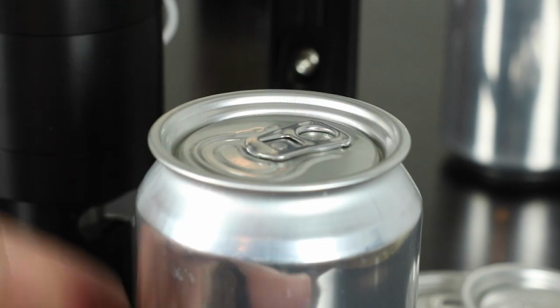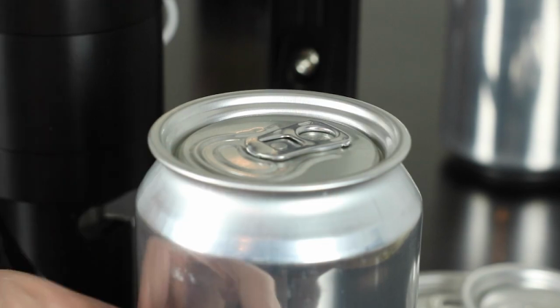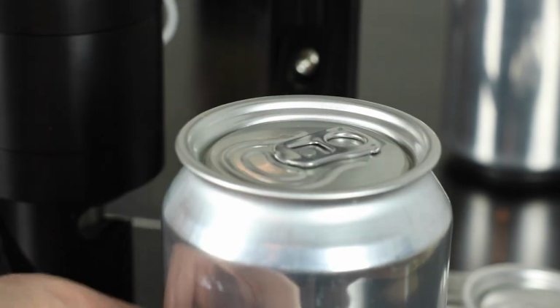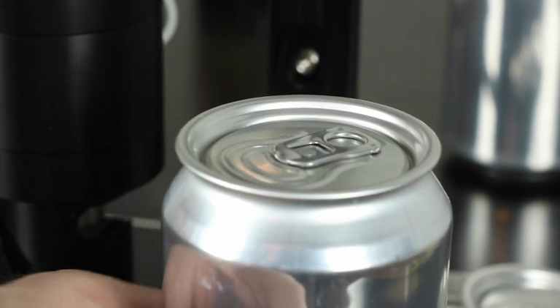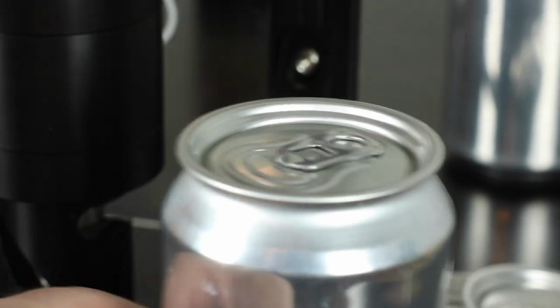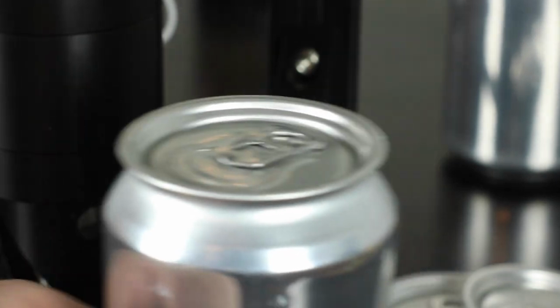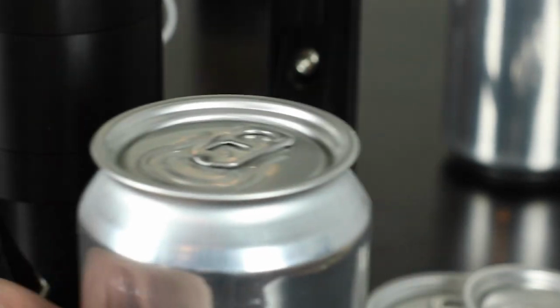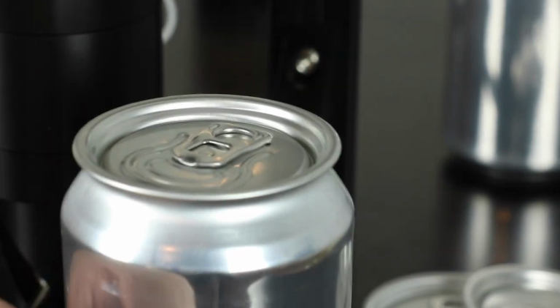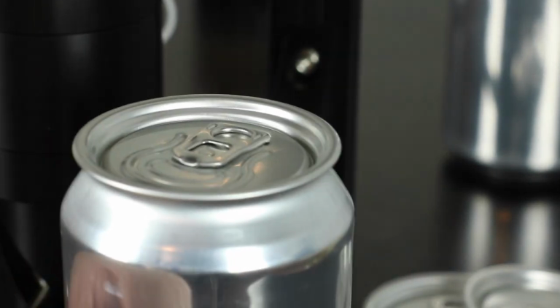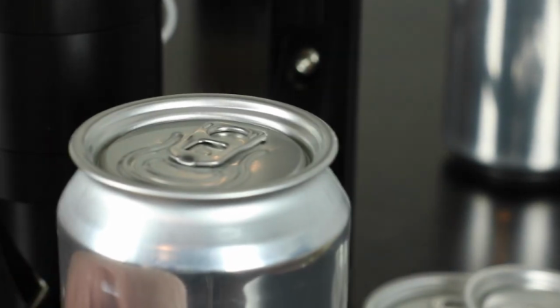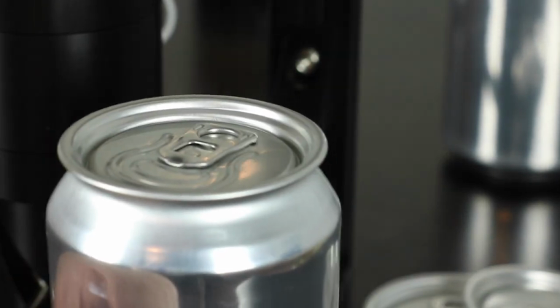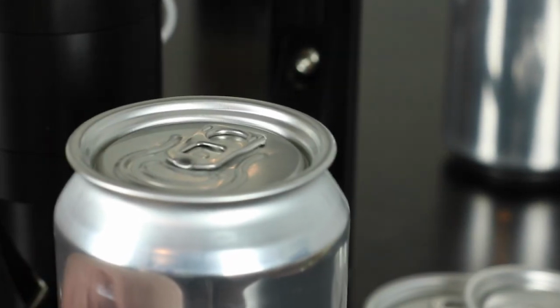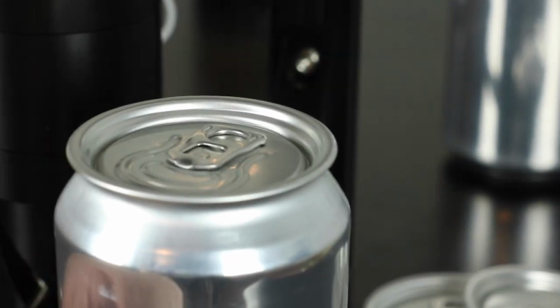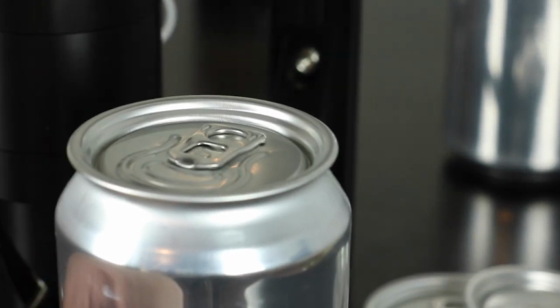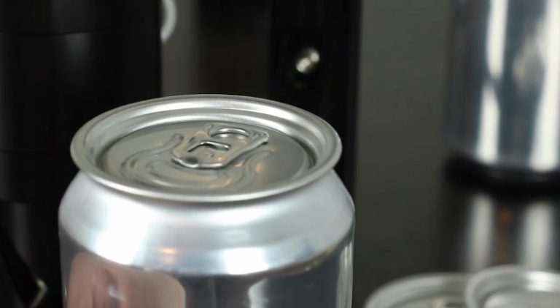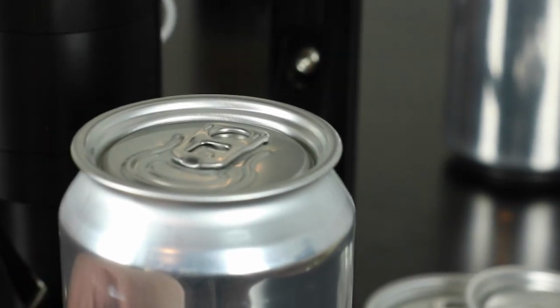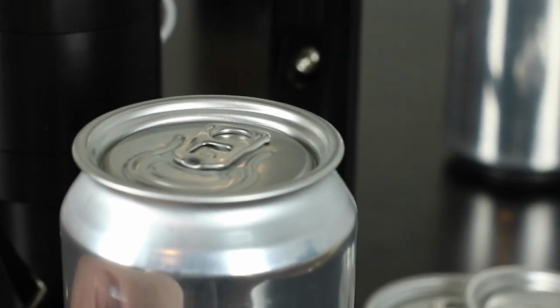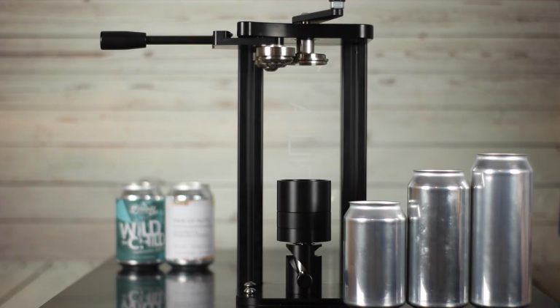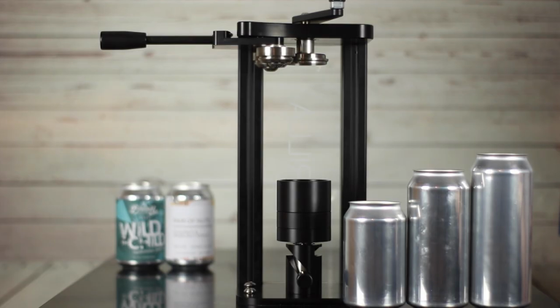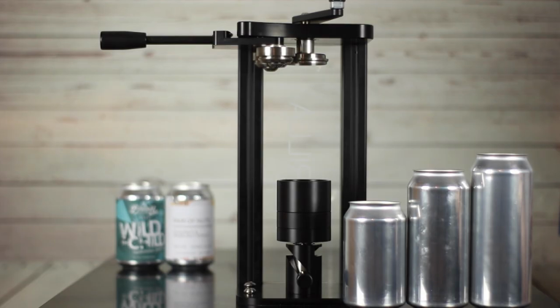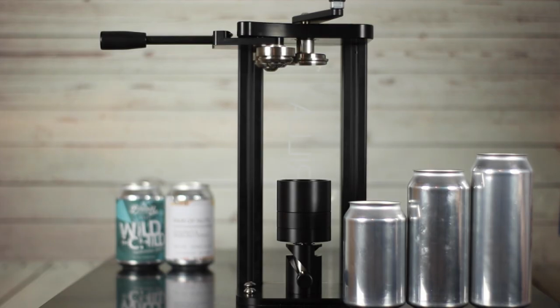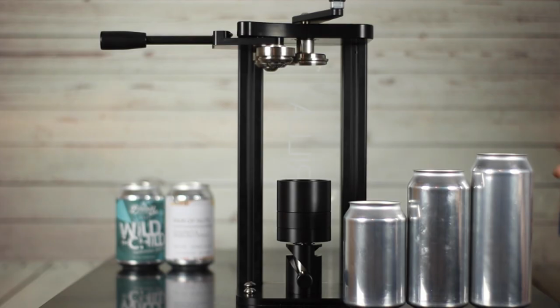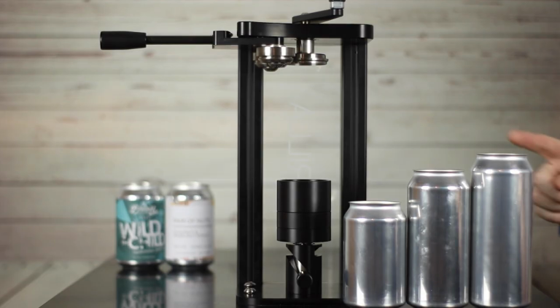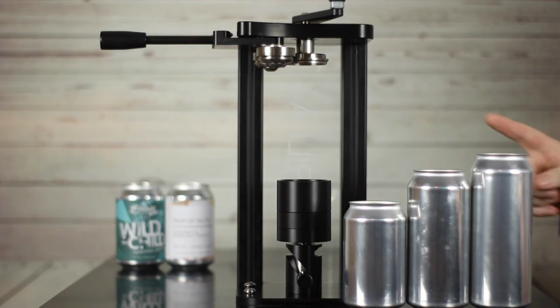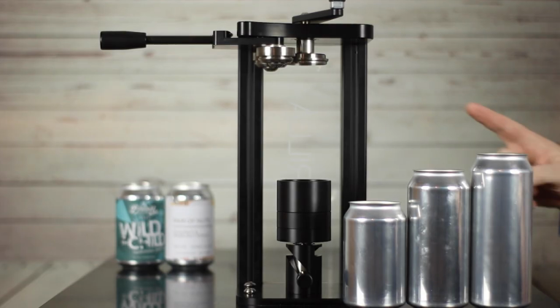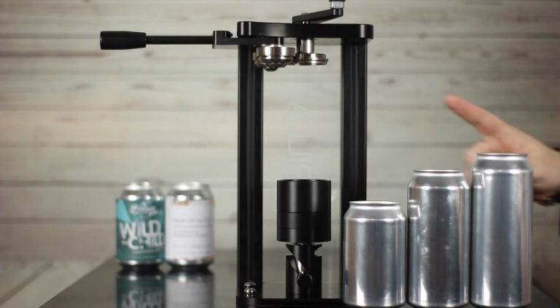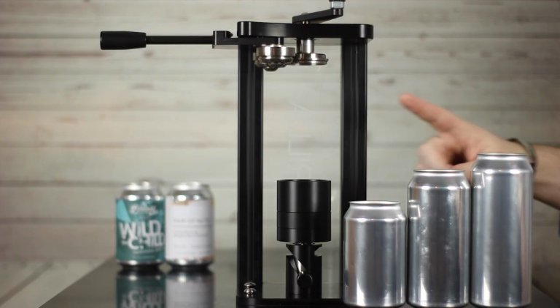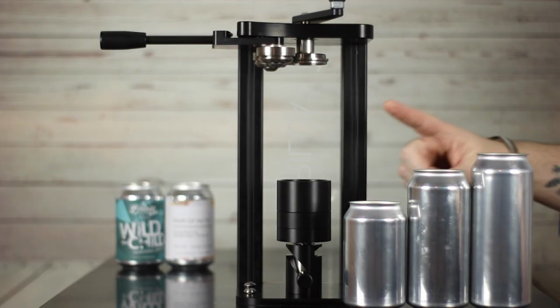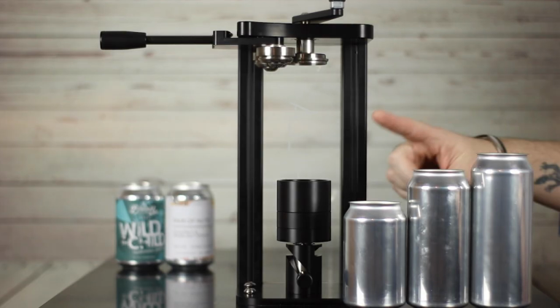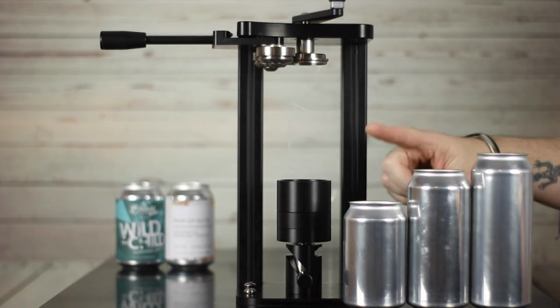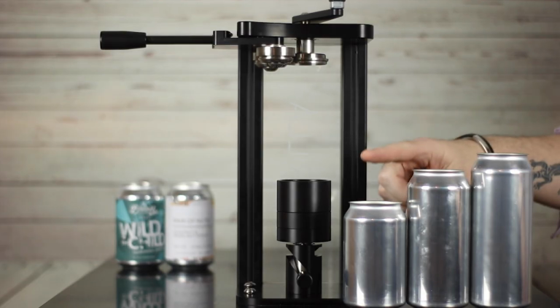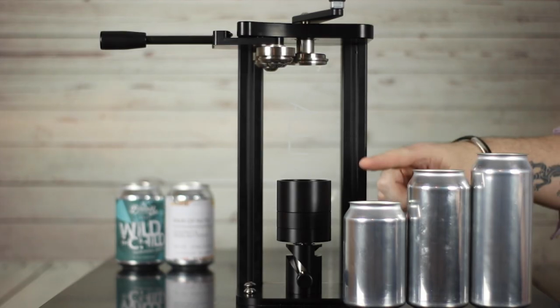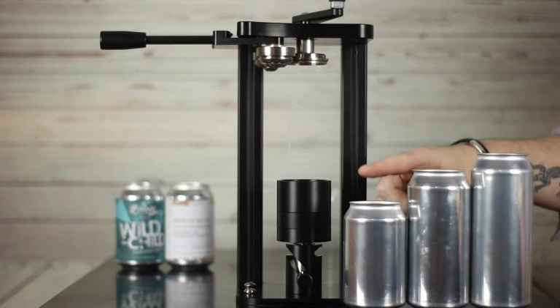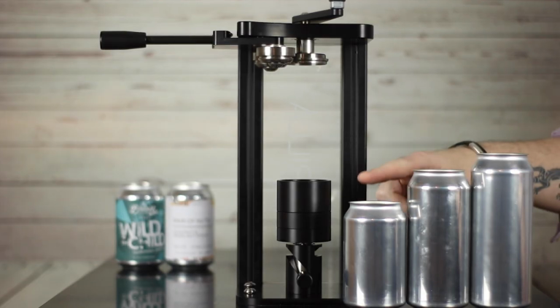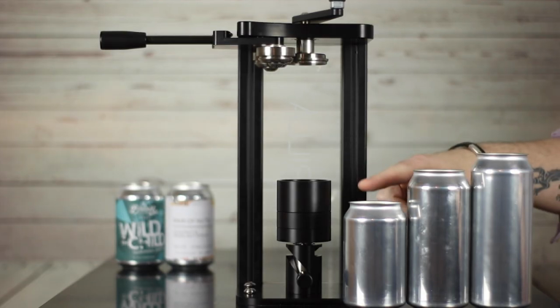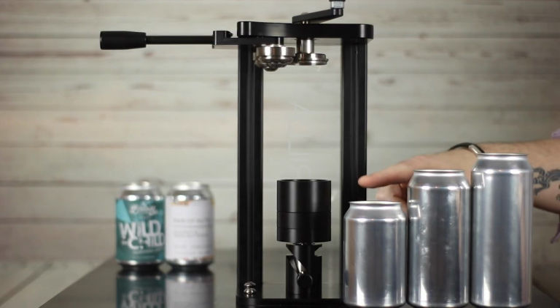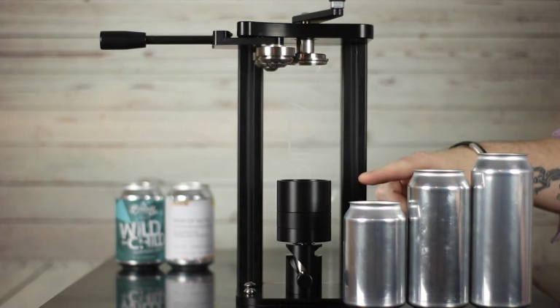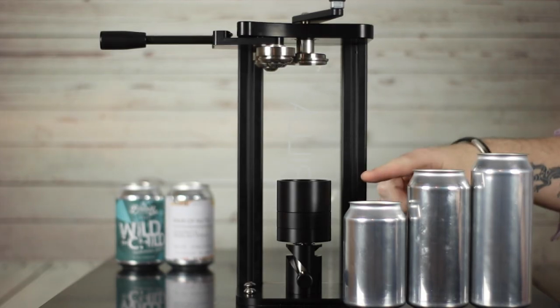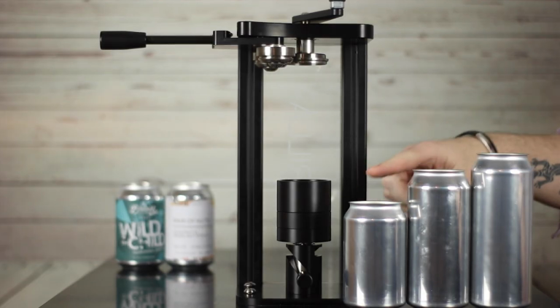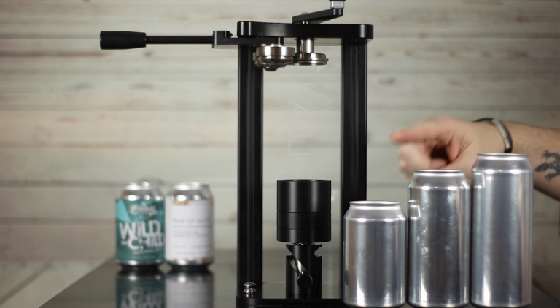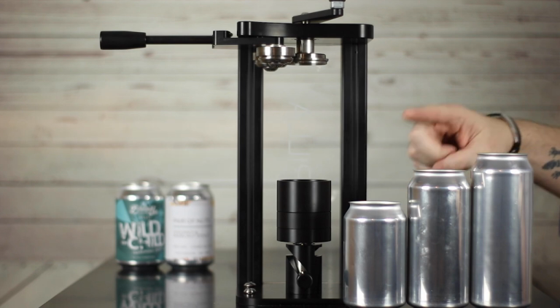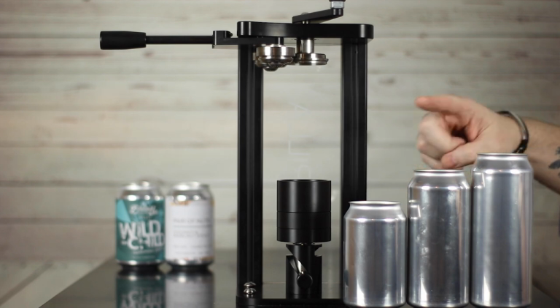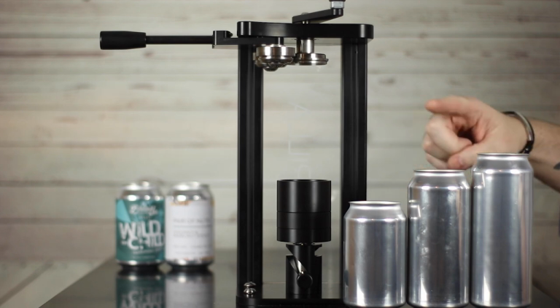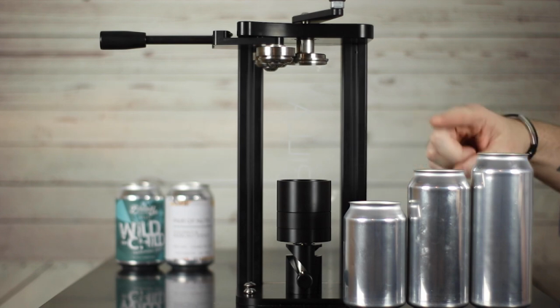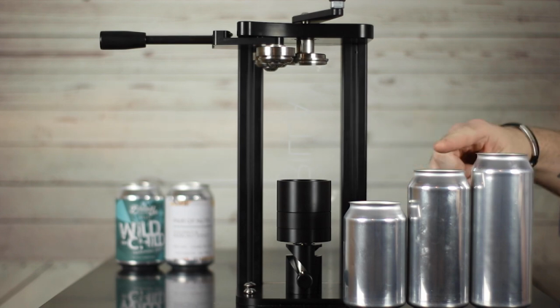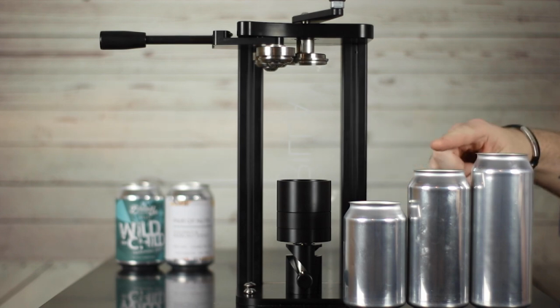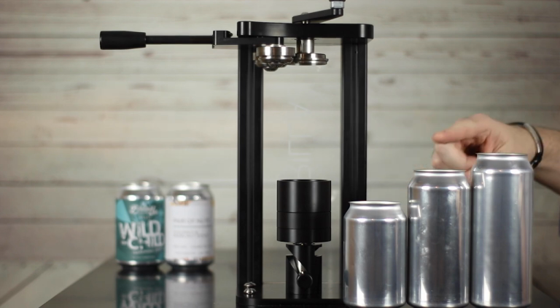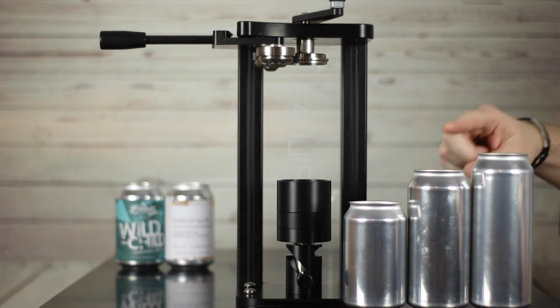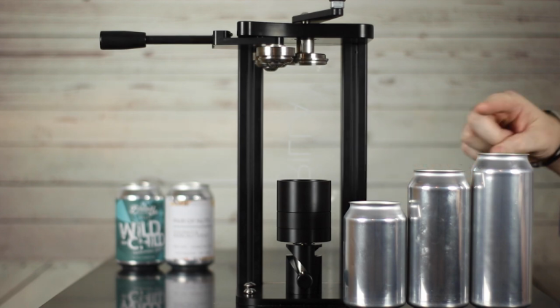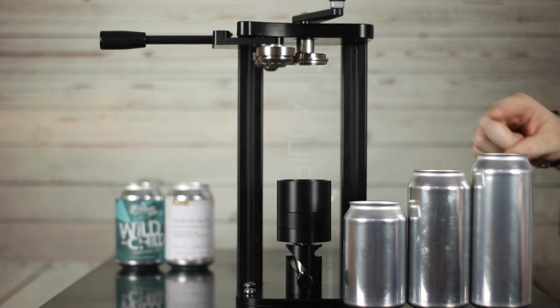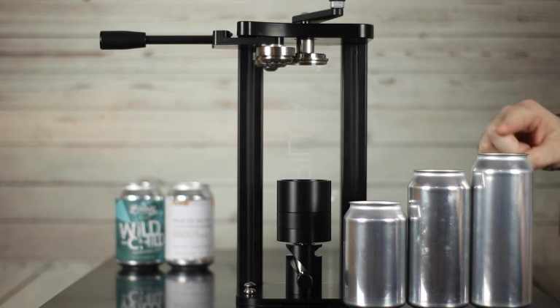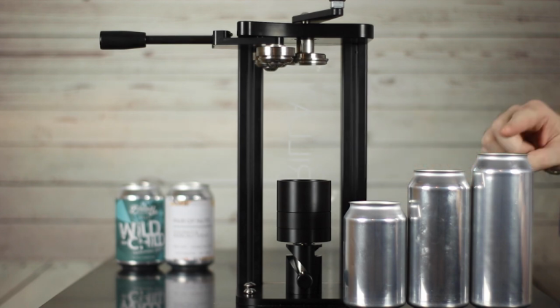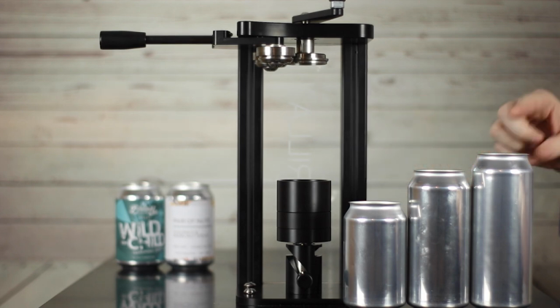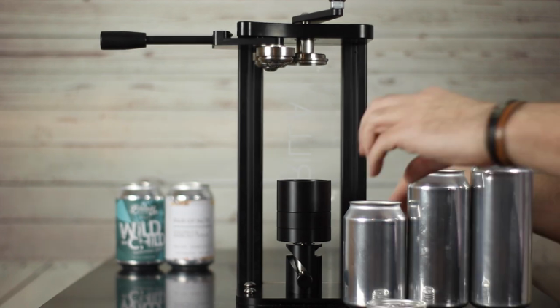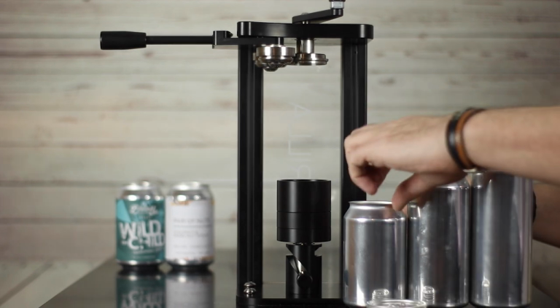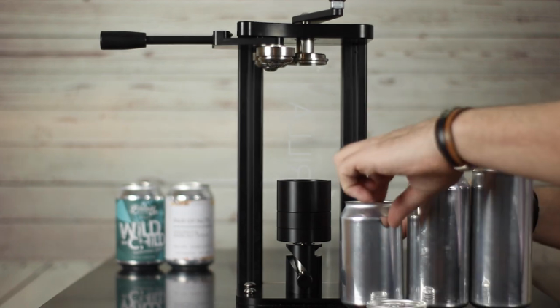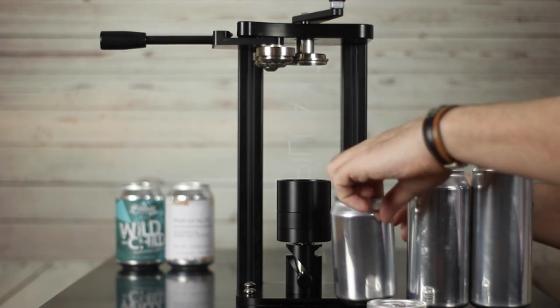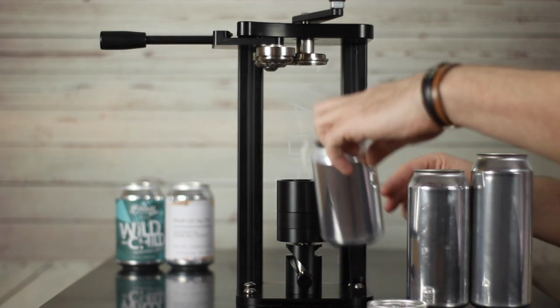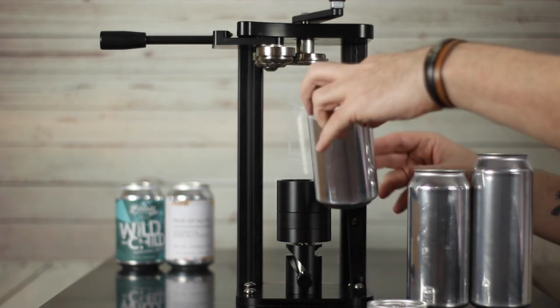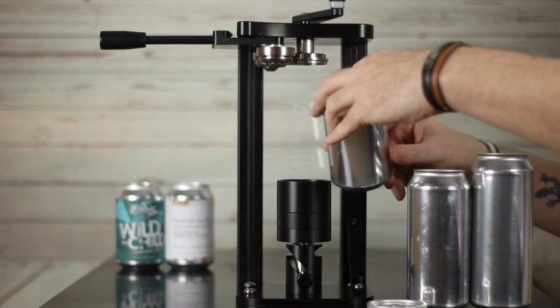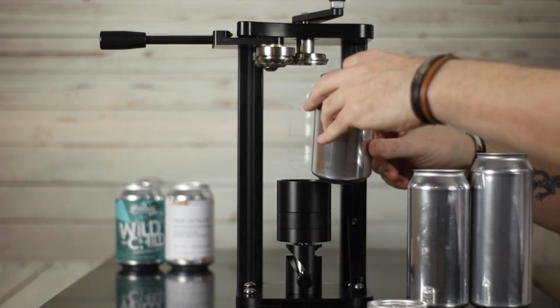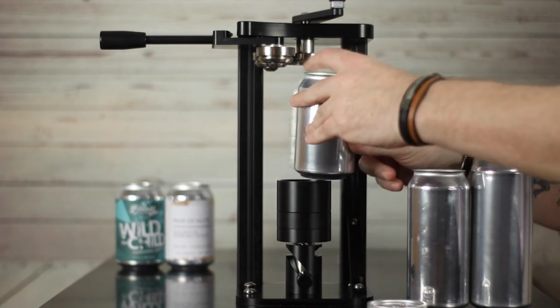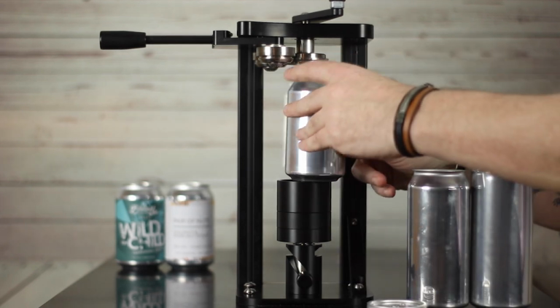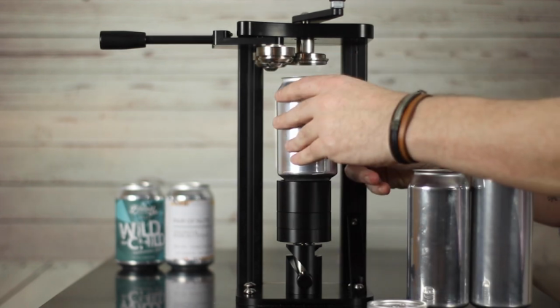This quick demo illustrates the process with empty cans — 330-millilitre, 440-millilitre, and 500-millilitre cans.